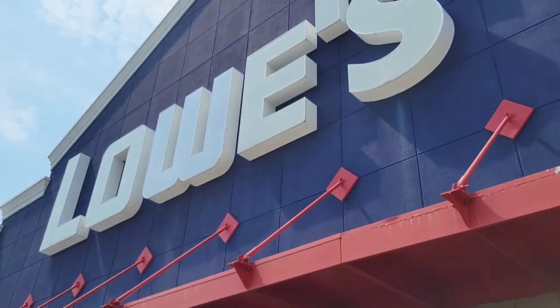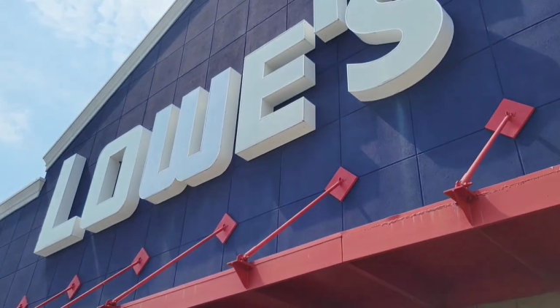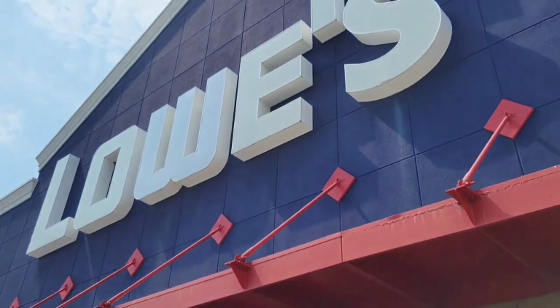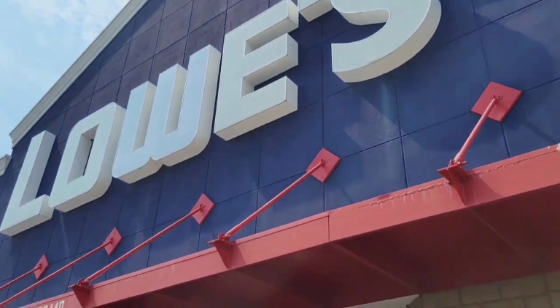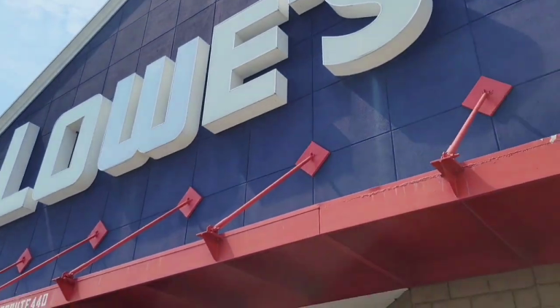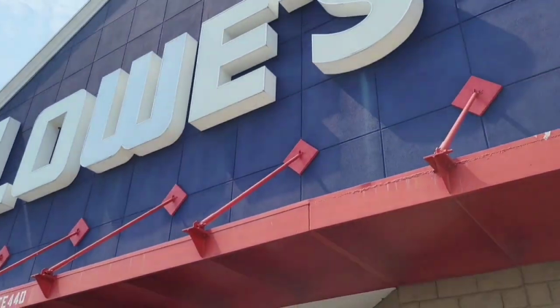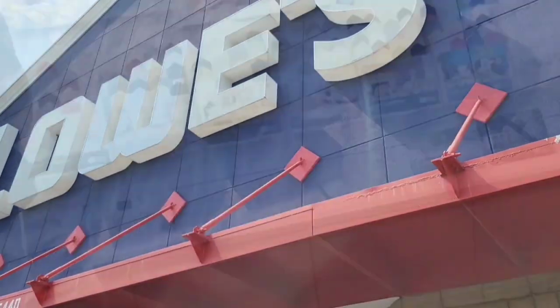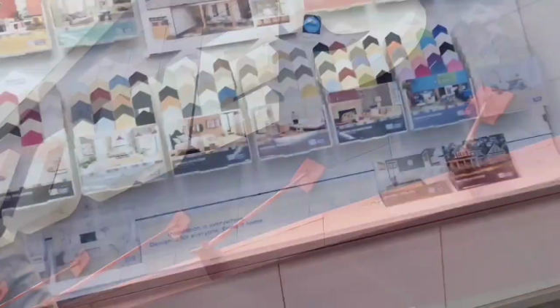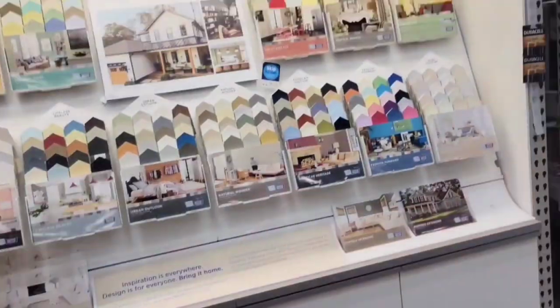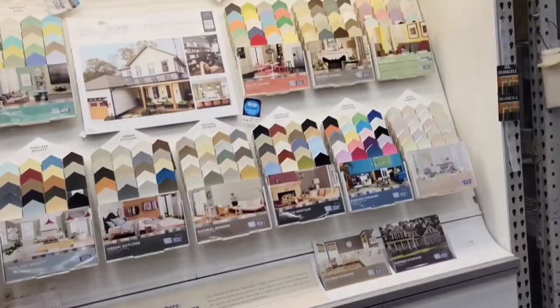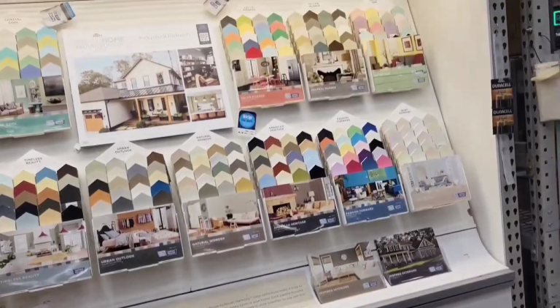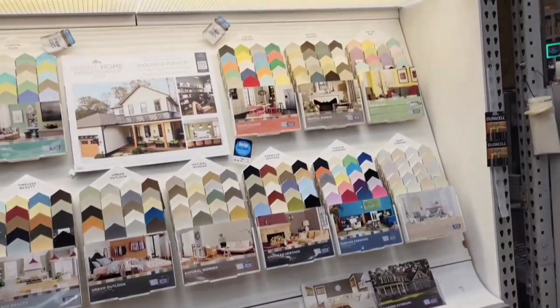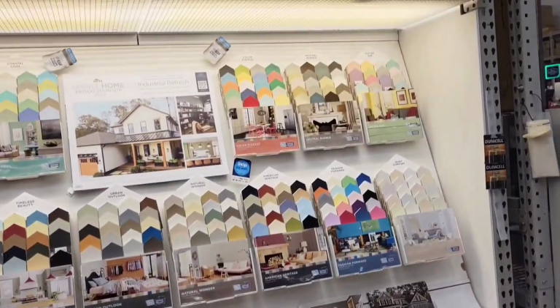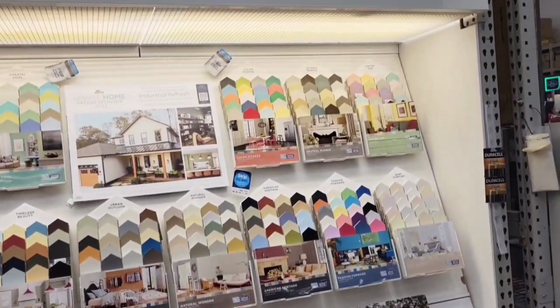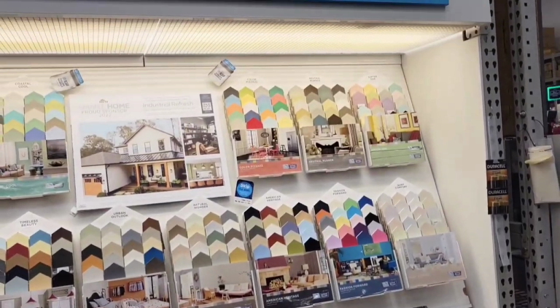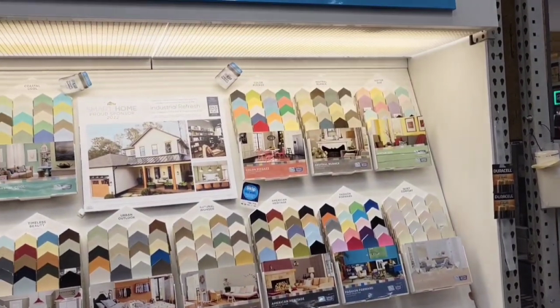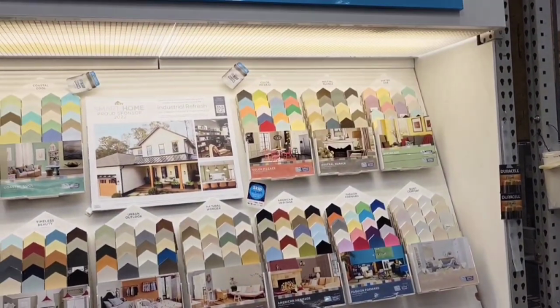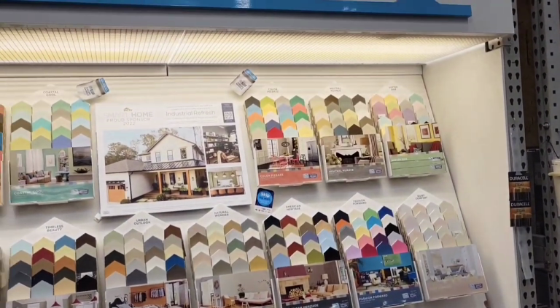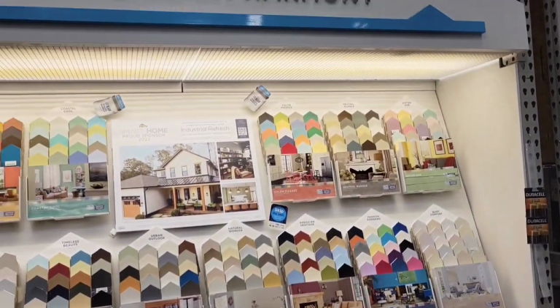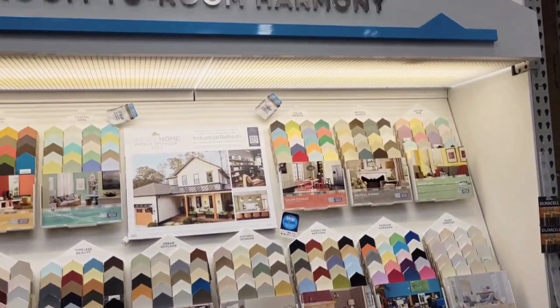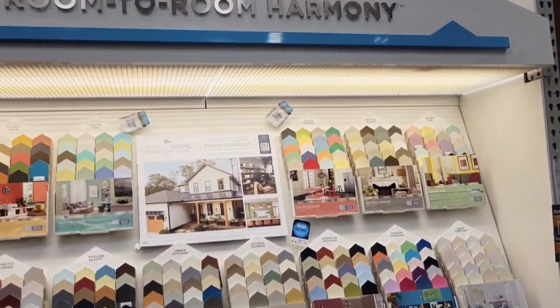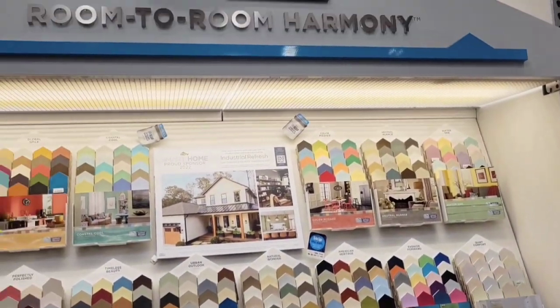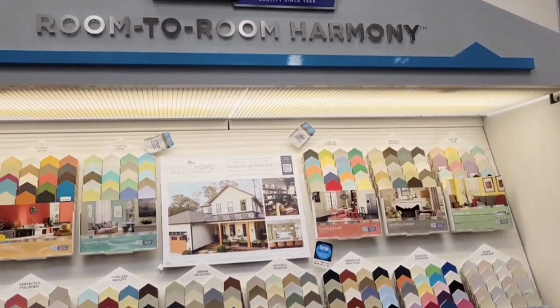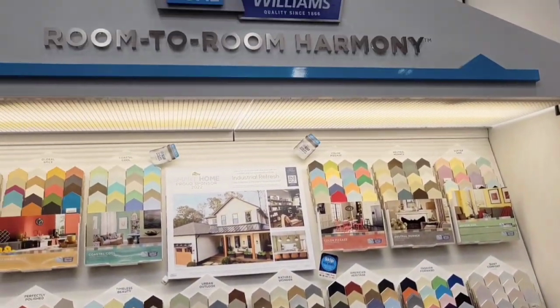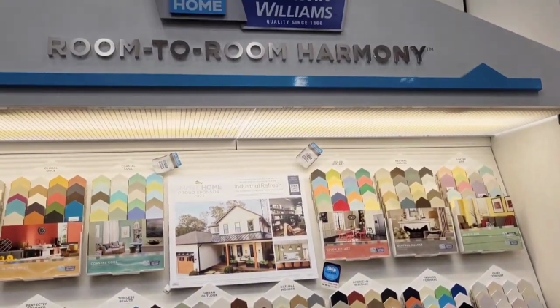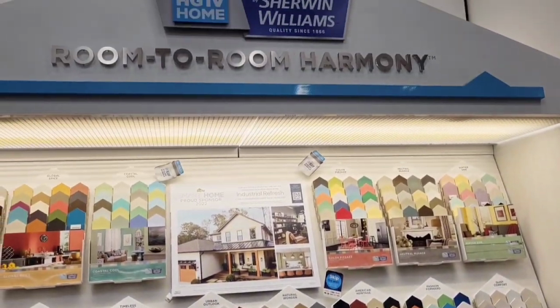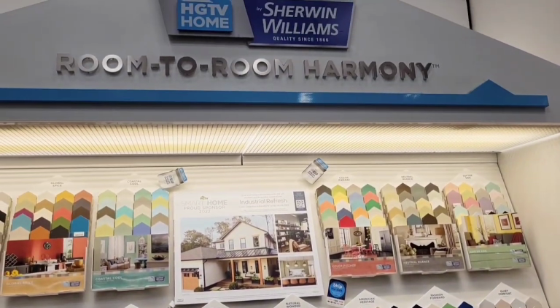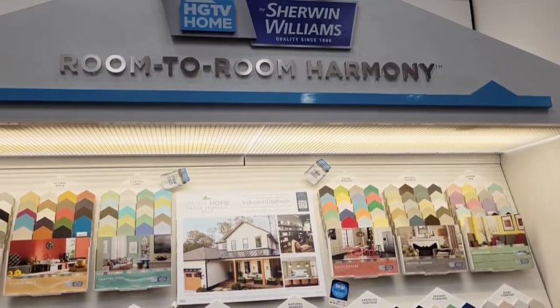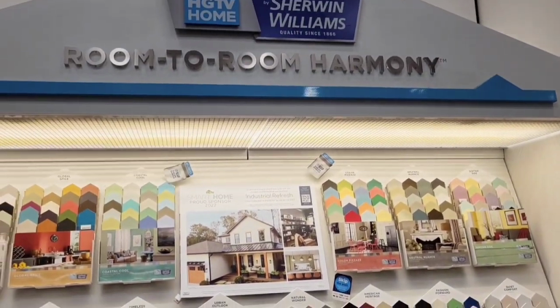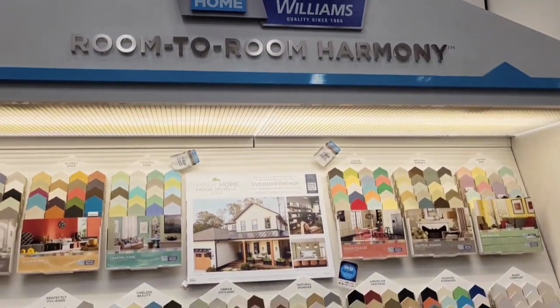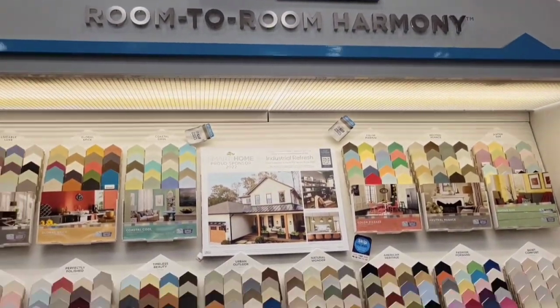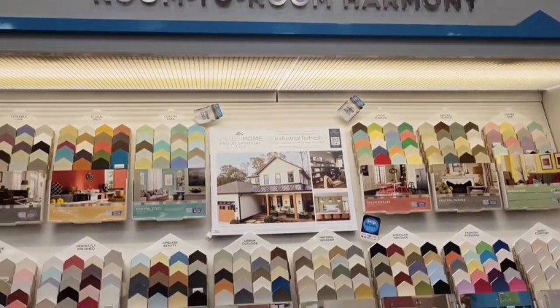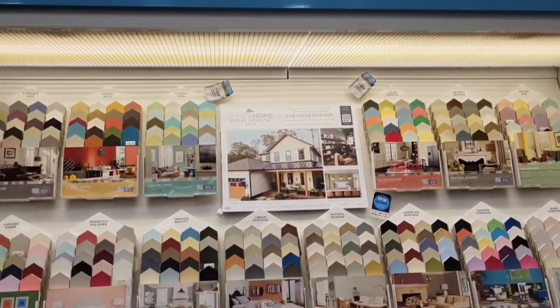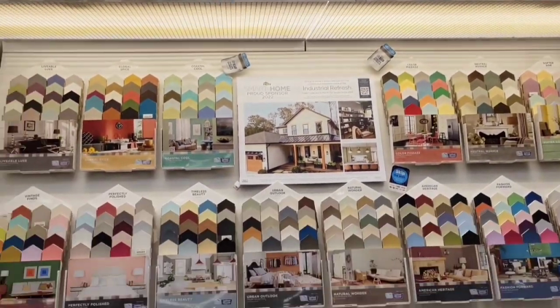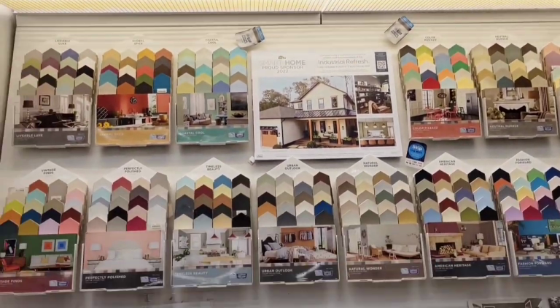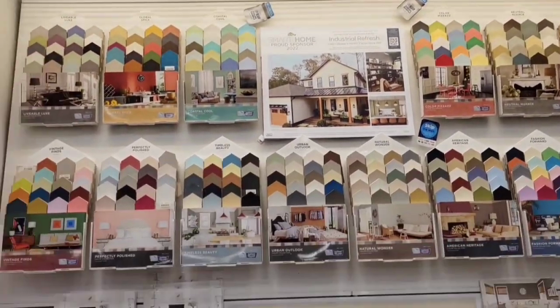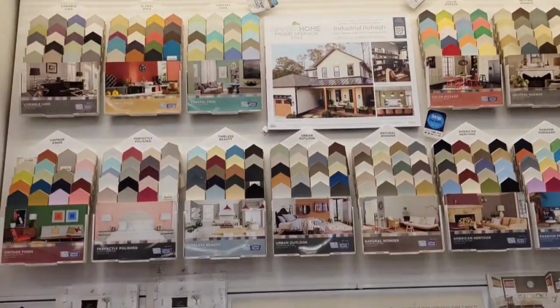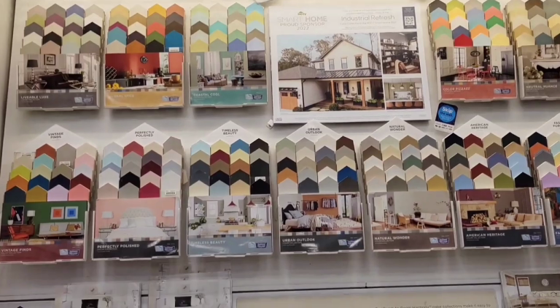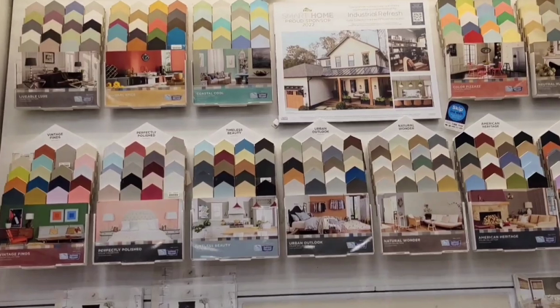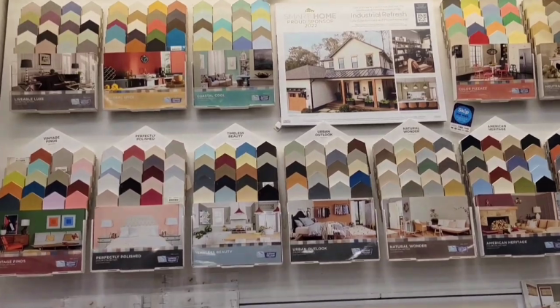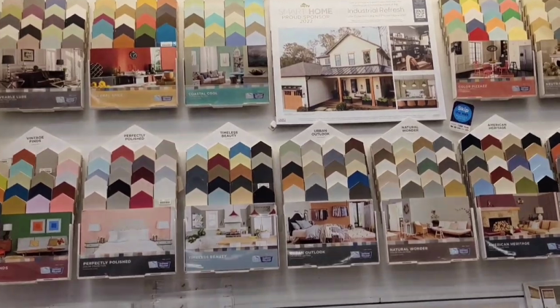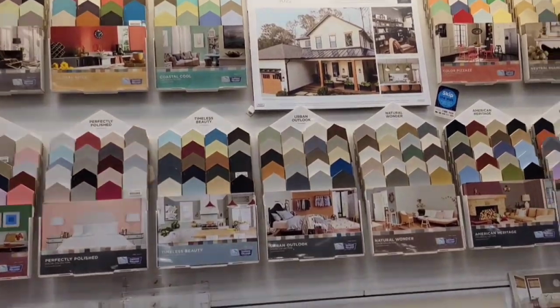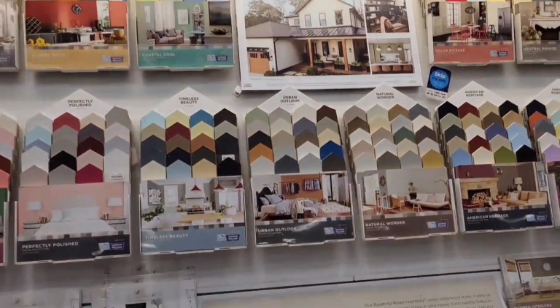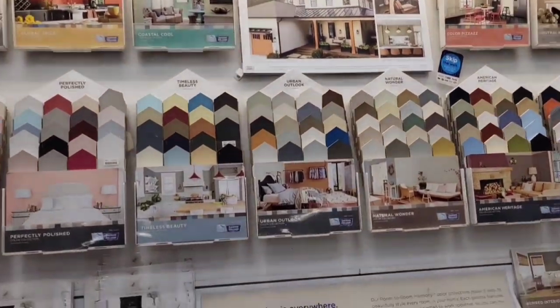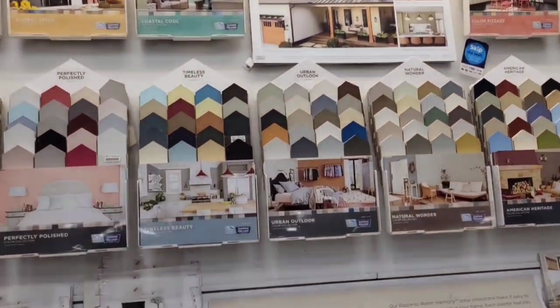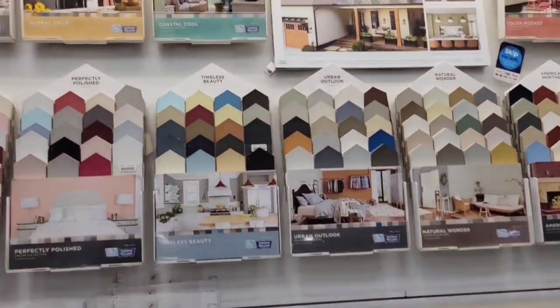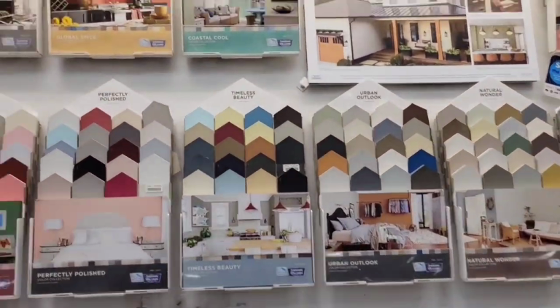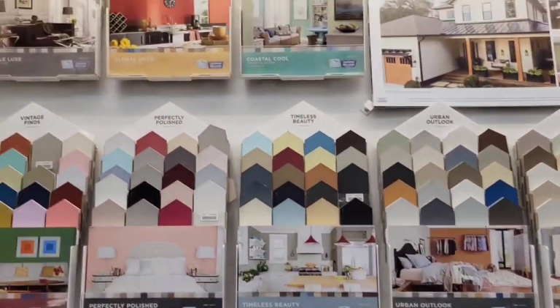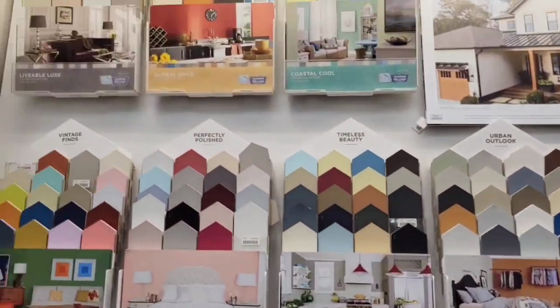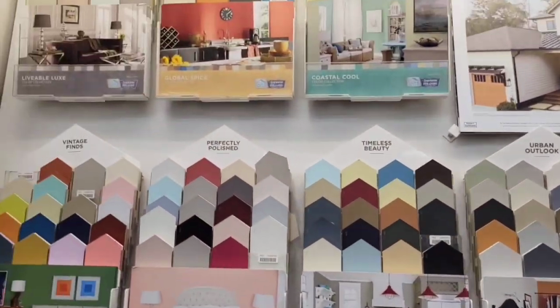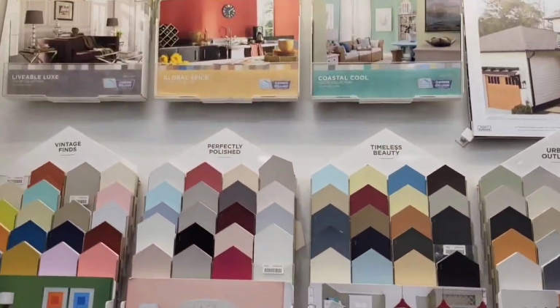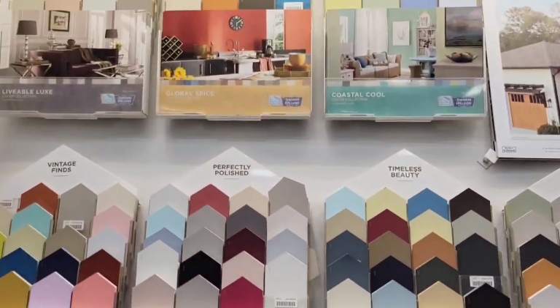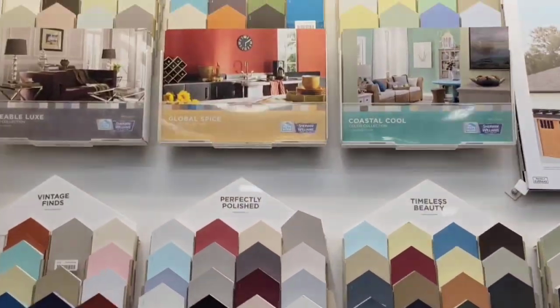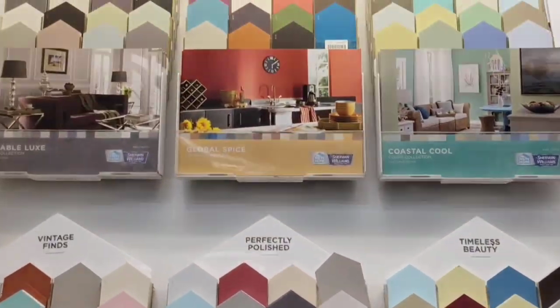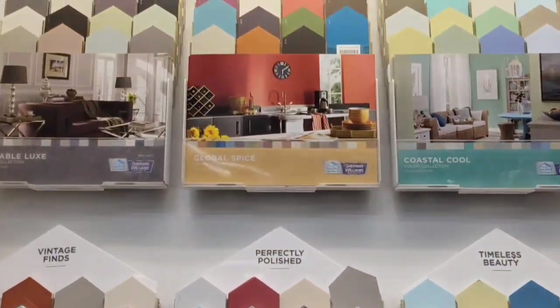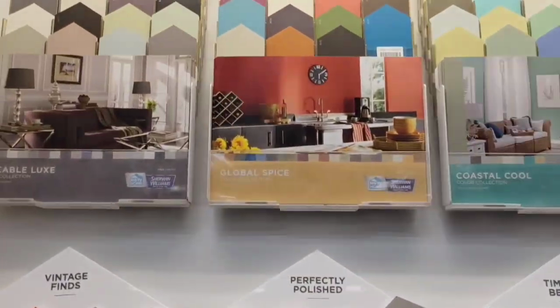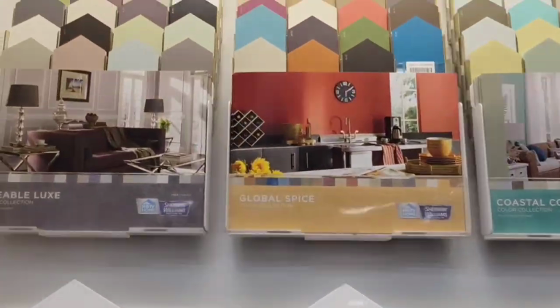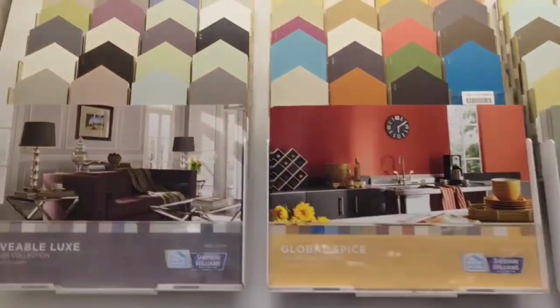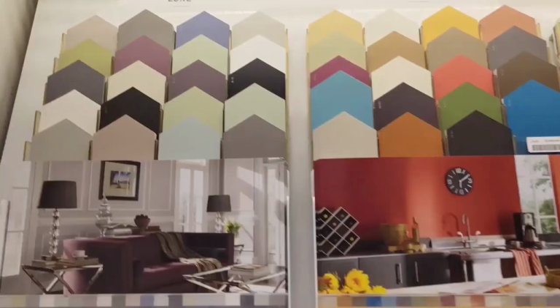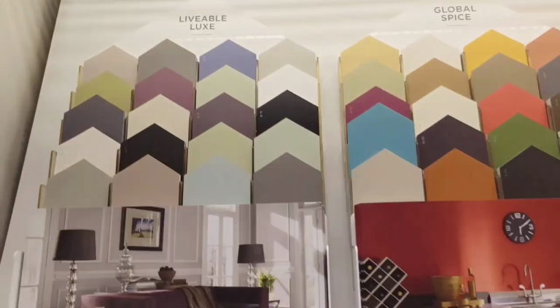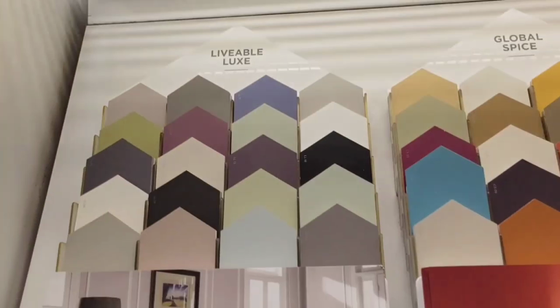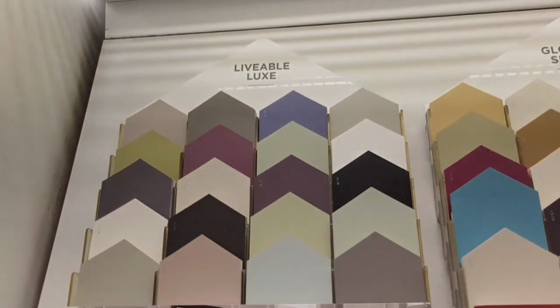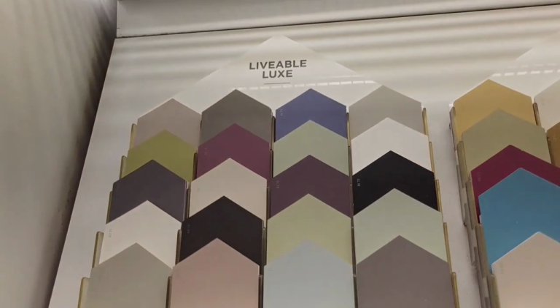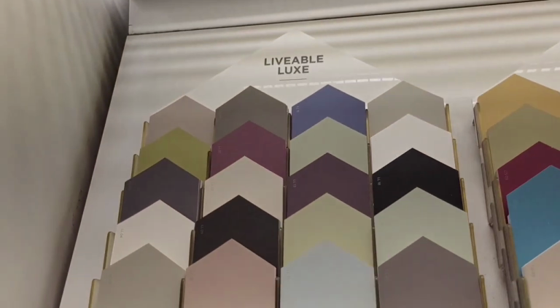First, I needed some materials. I needed some wood and I needed some paint, so I had to hit up Lowe's and Home Depot.